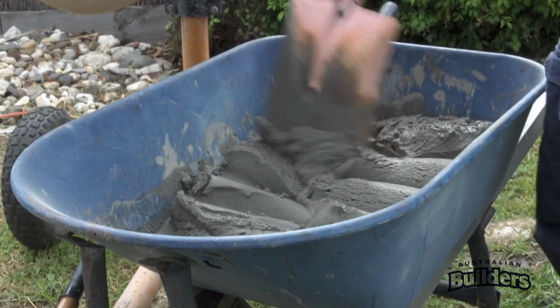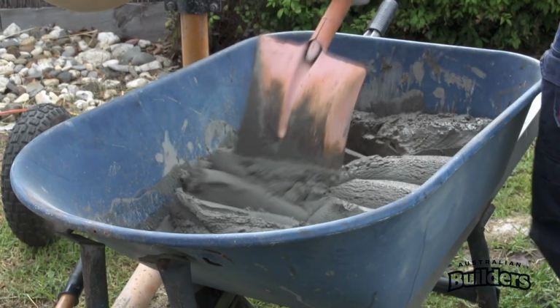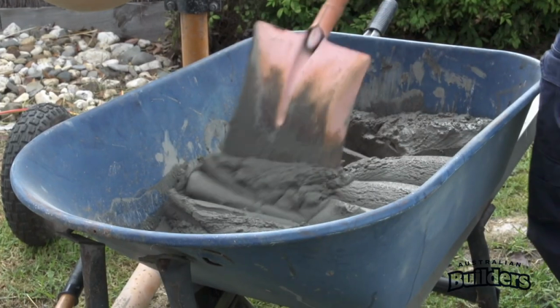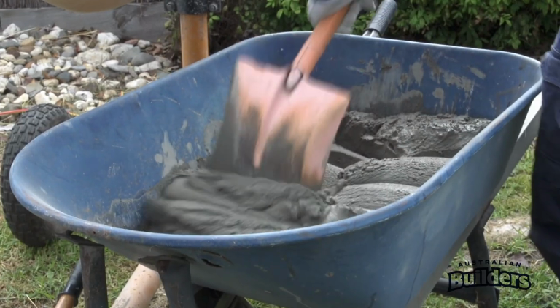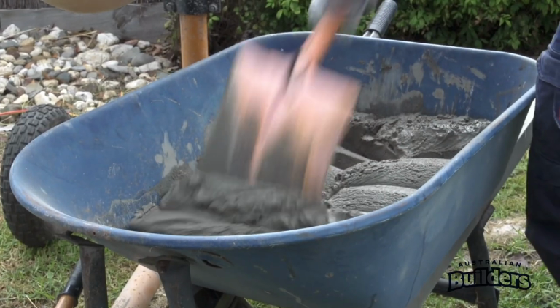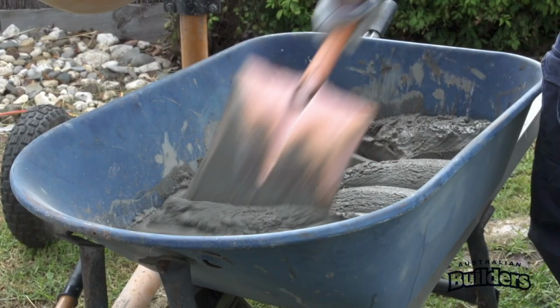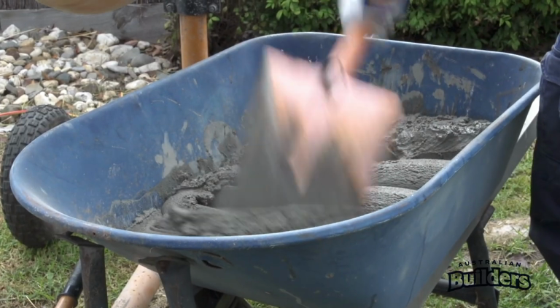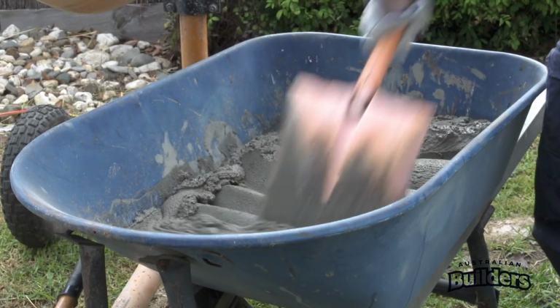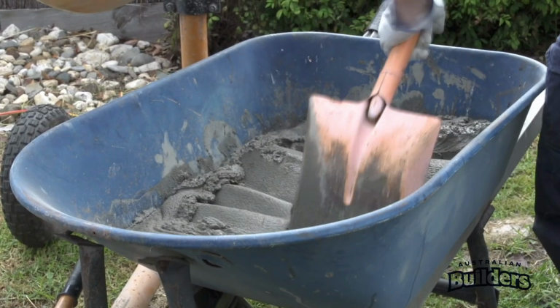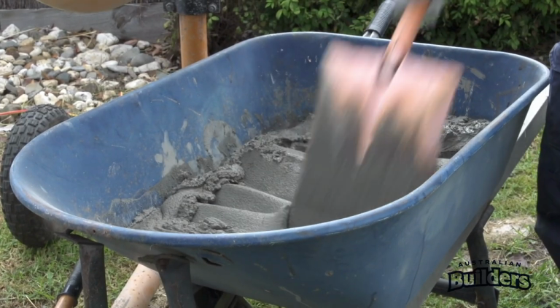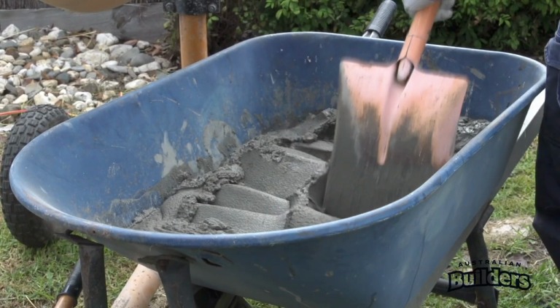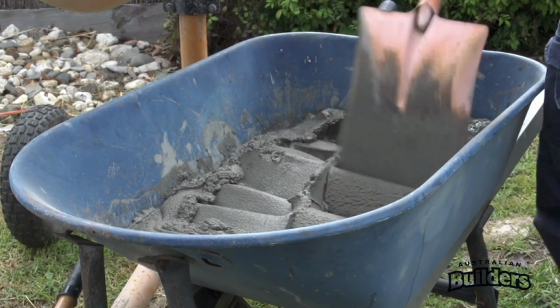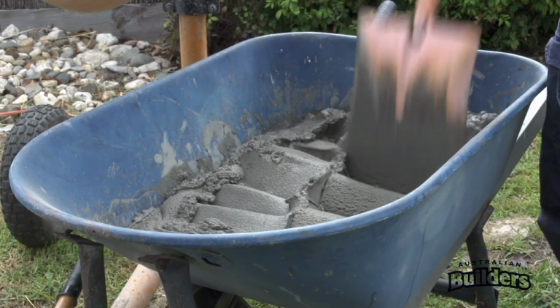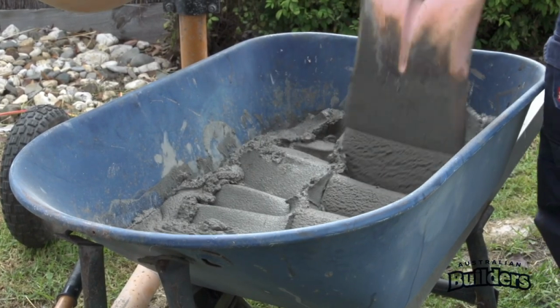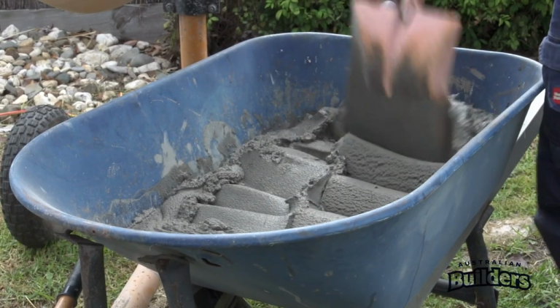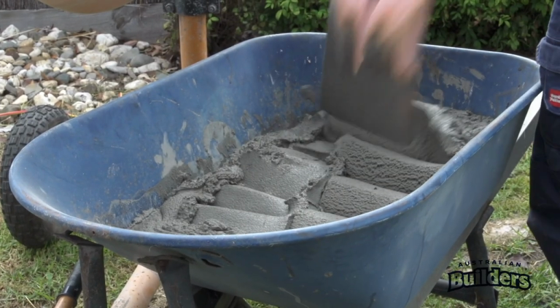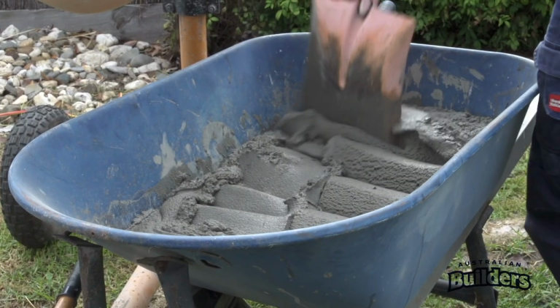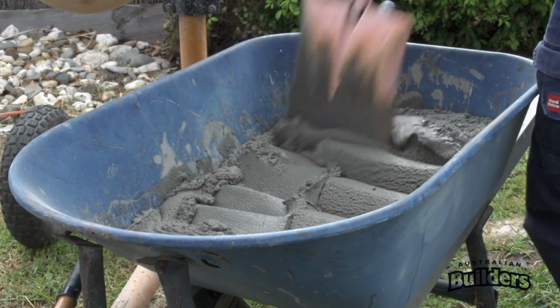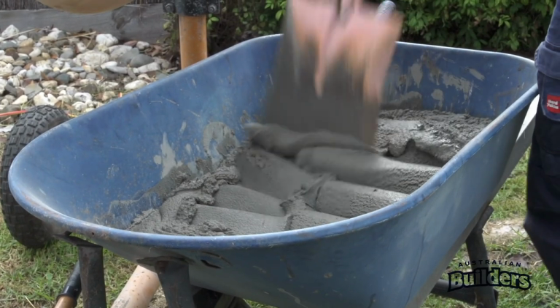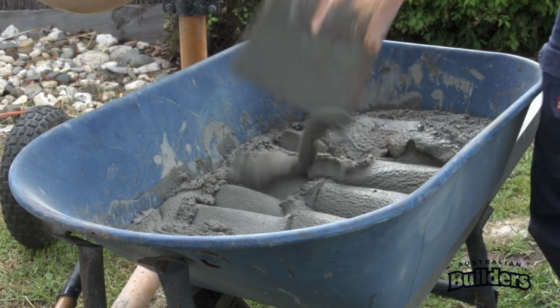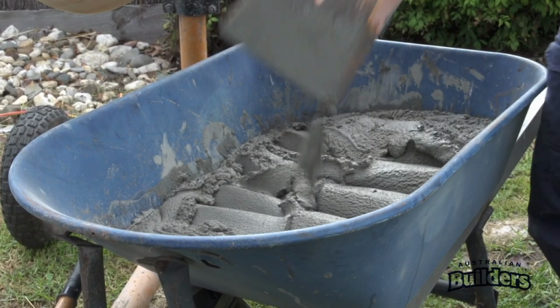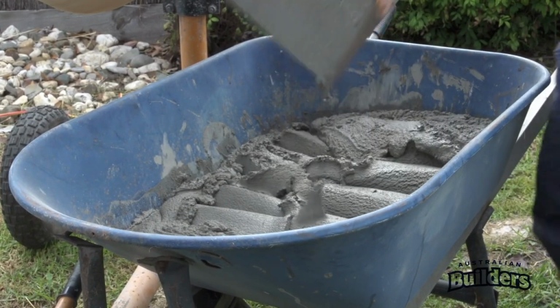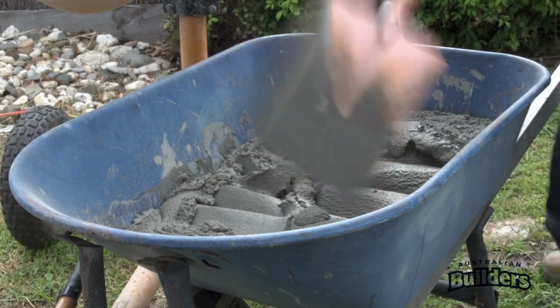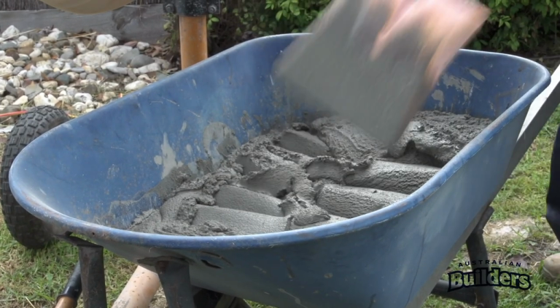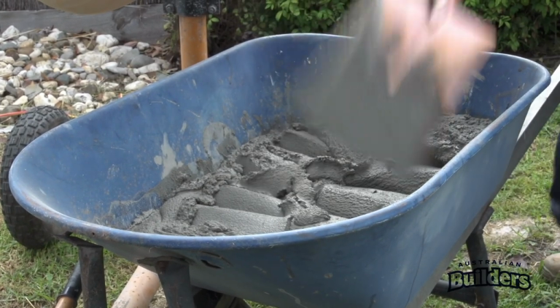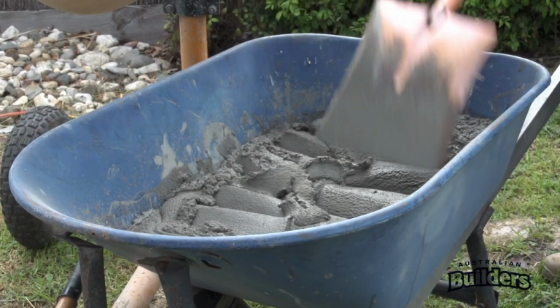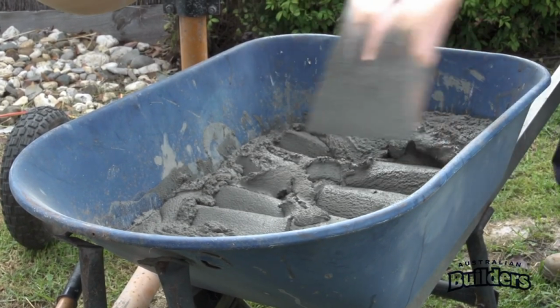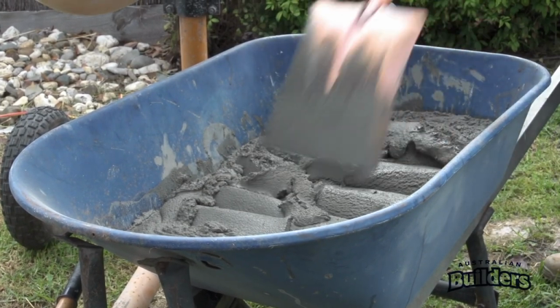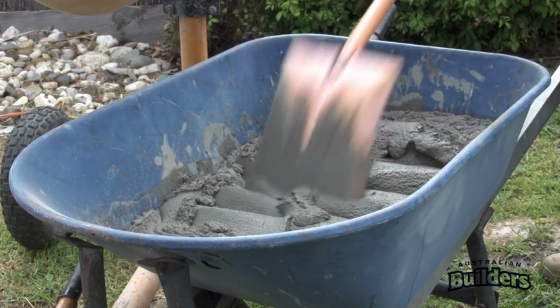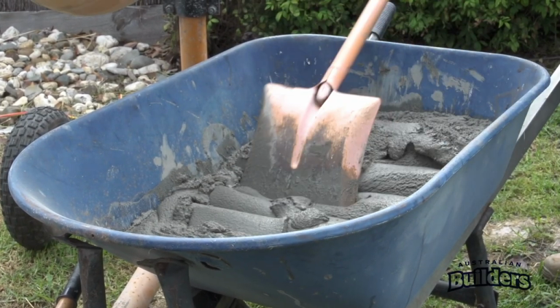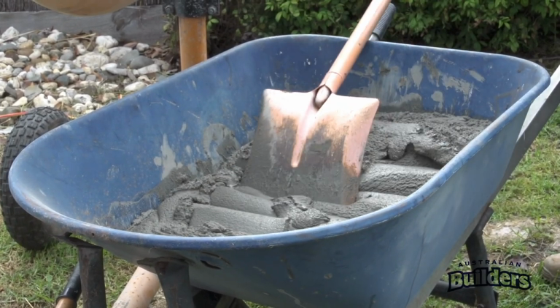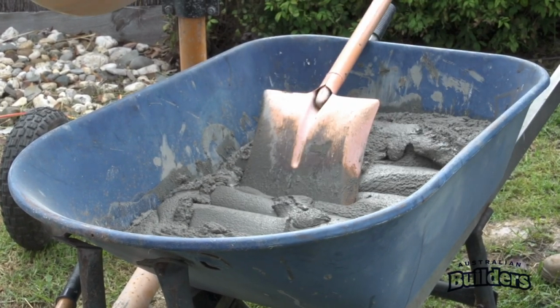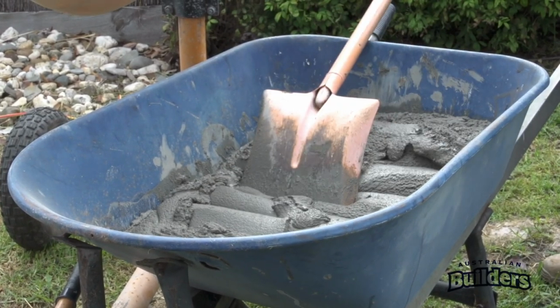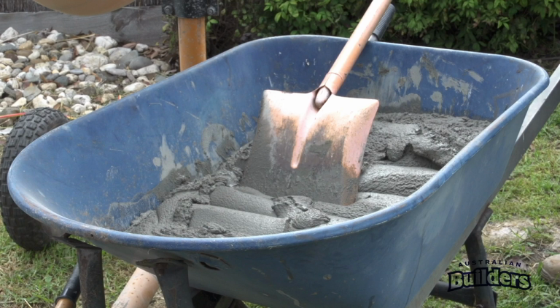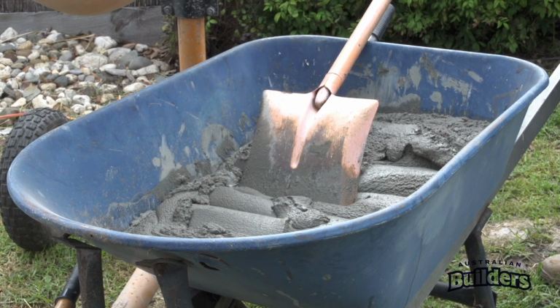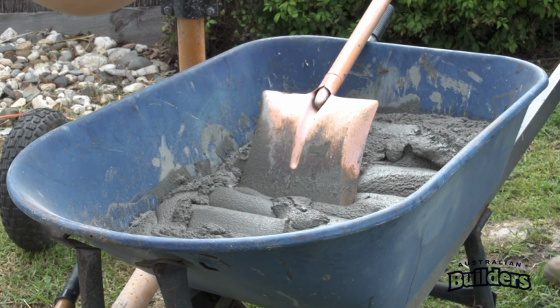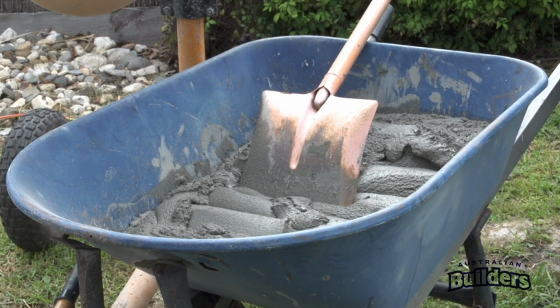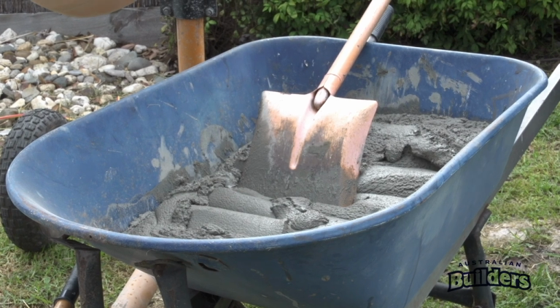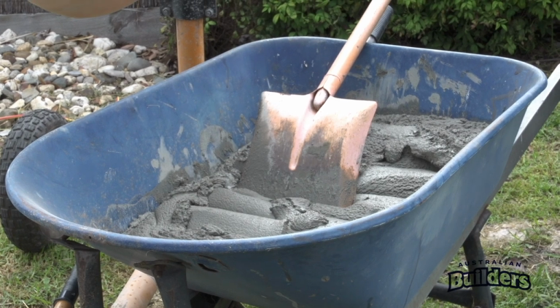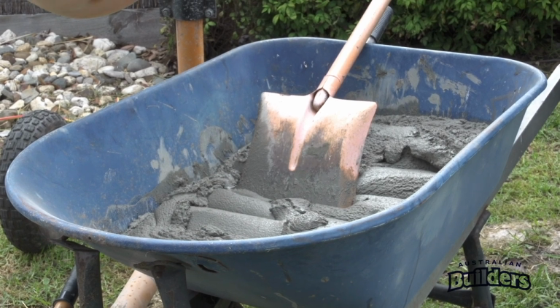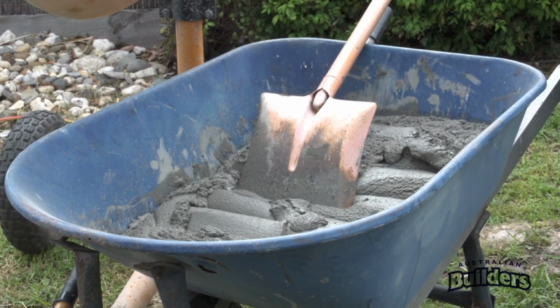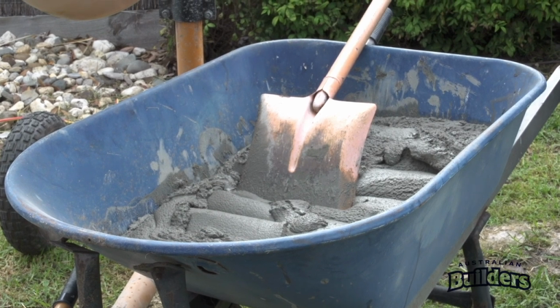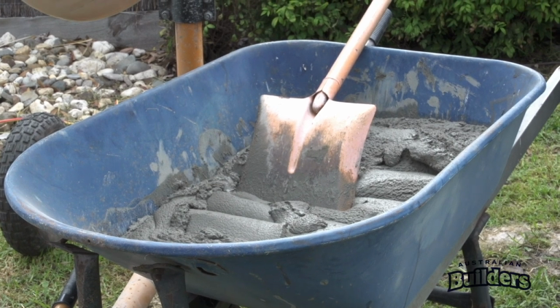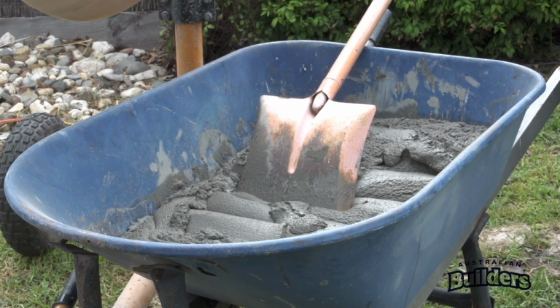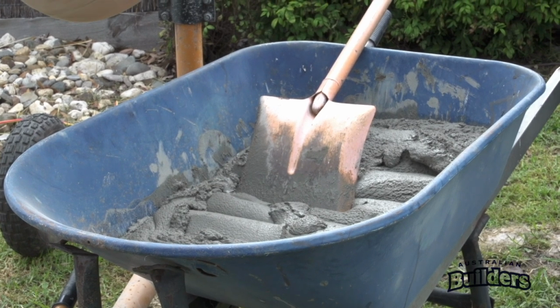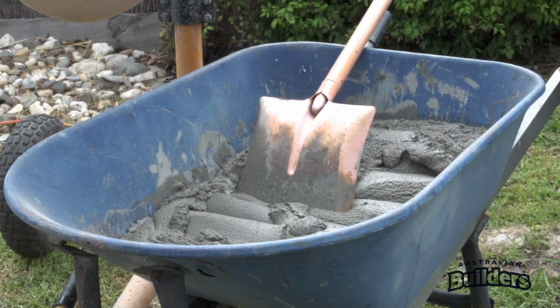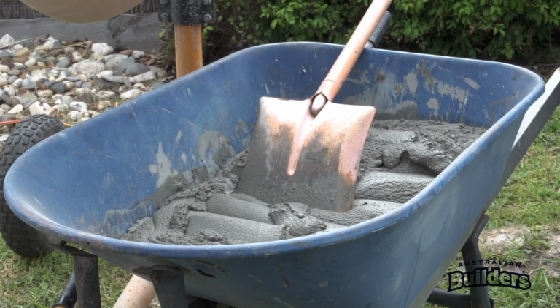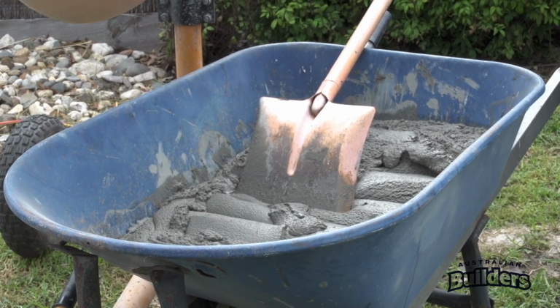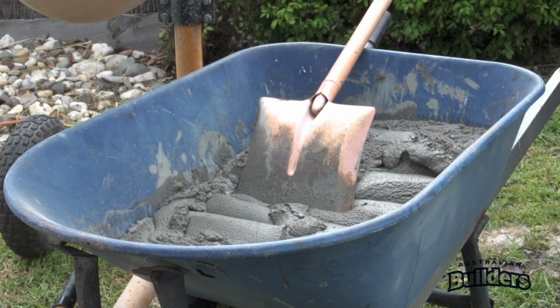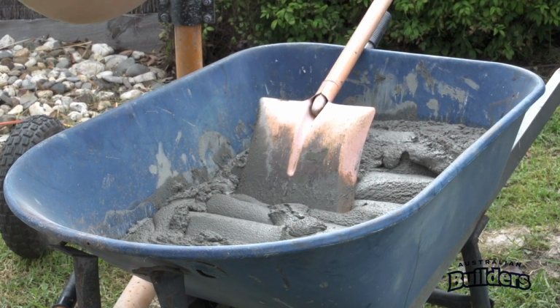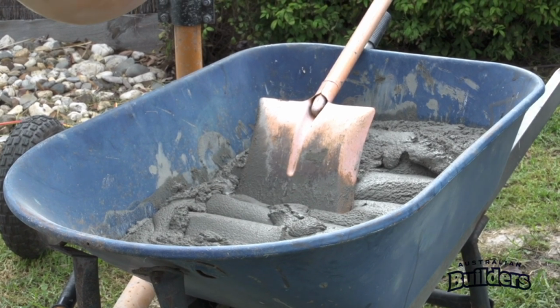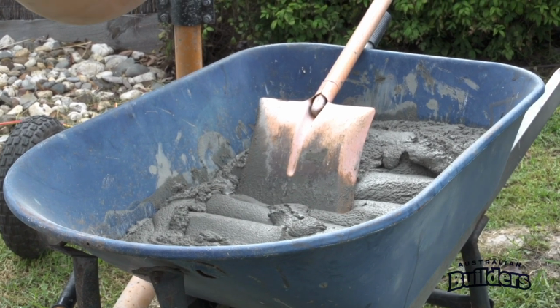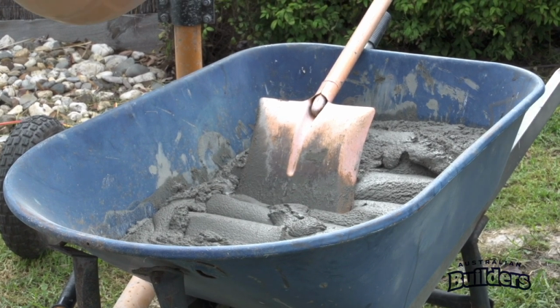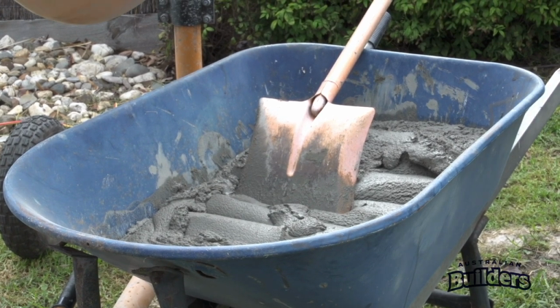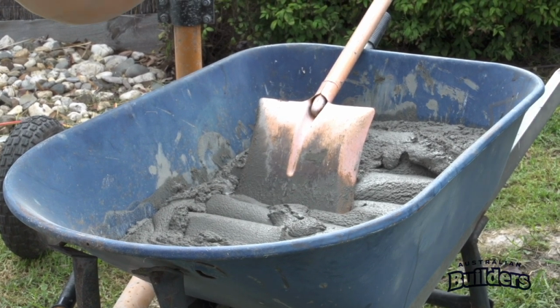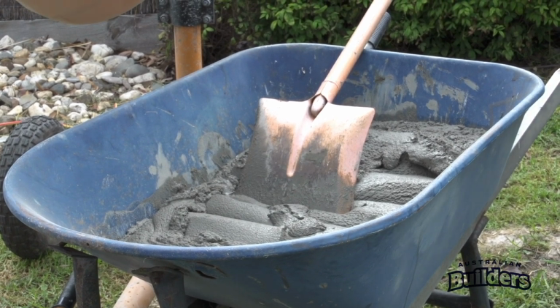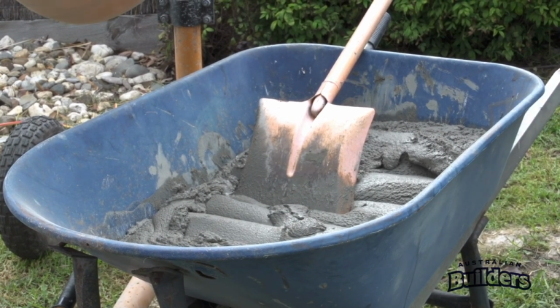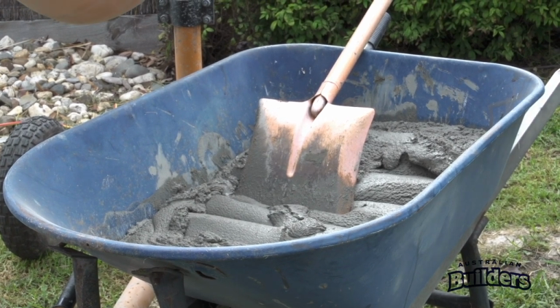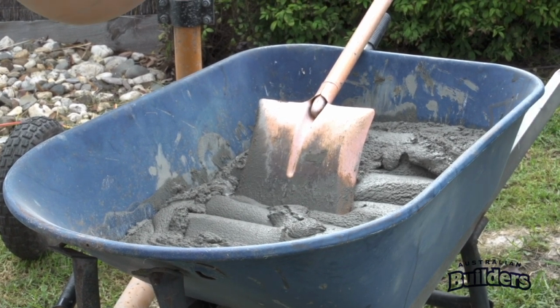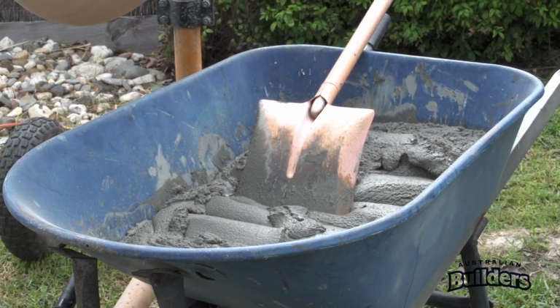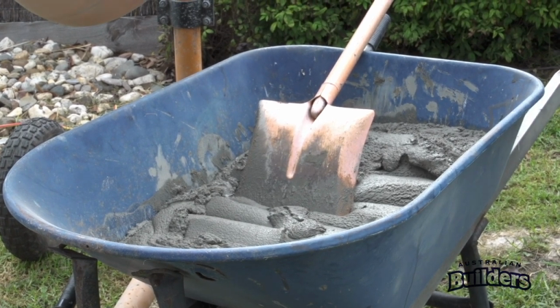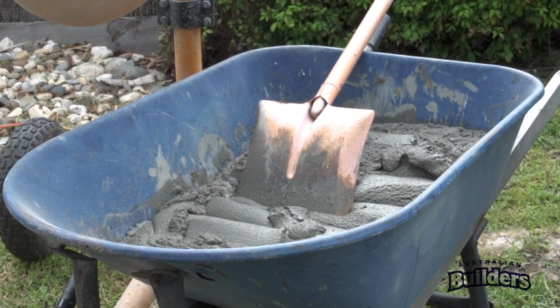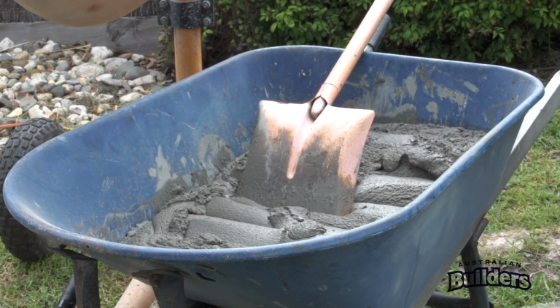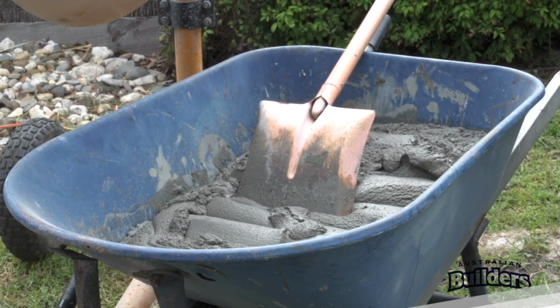Pot time is around 40 minutes depending on weather. Initial set will occur in approximately 100 minutes.